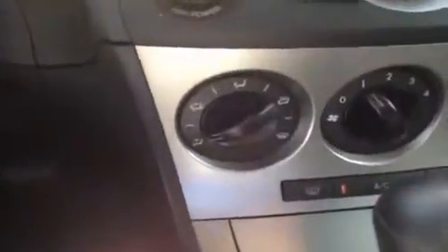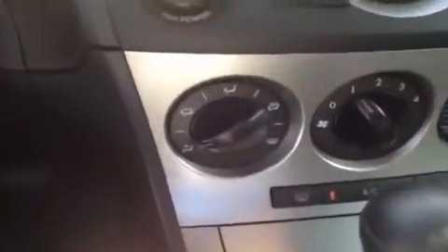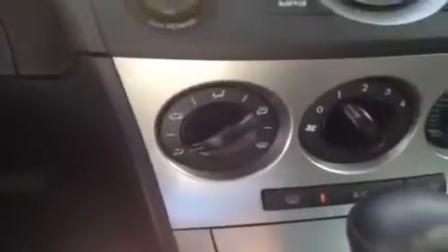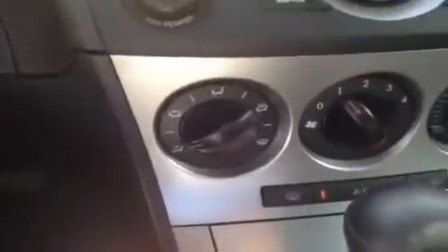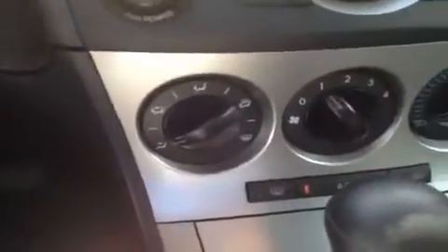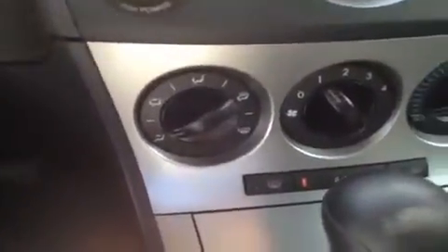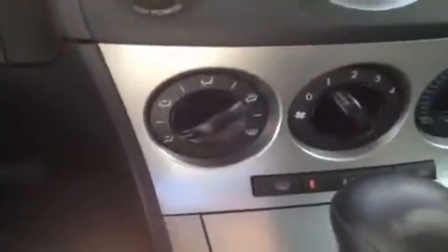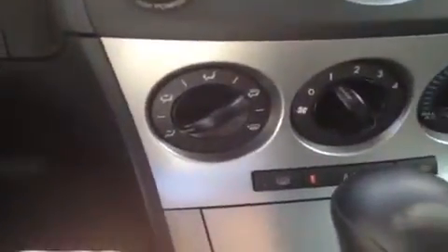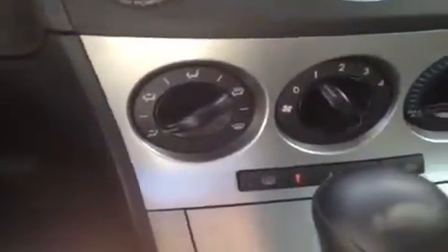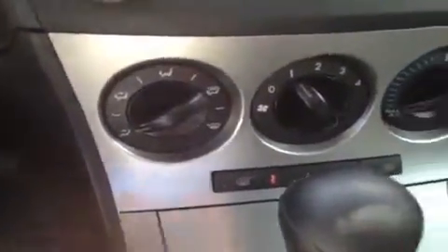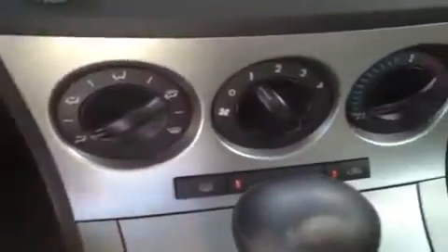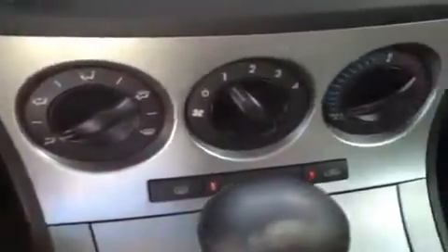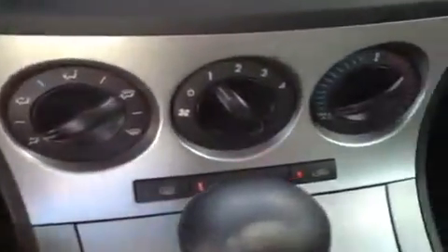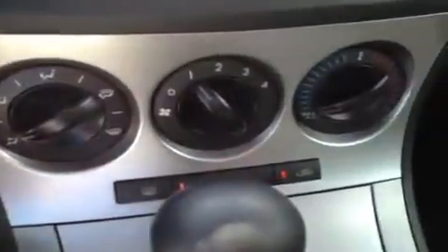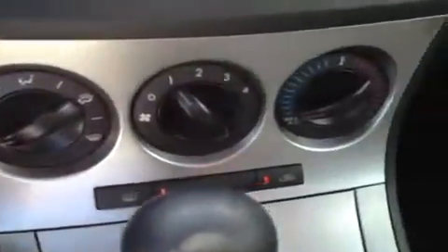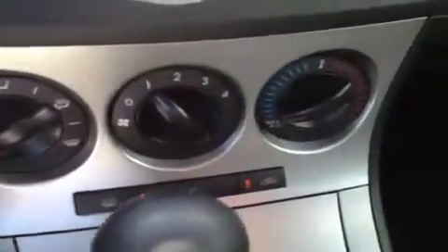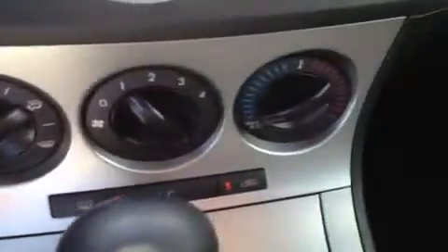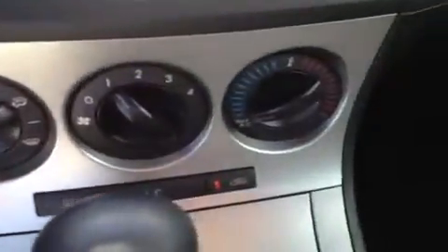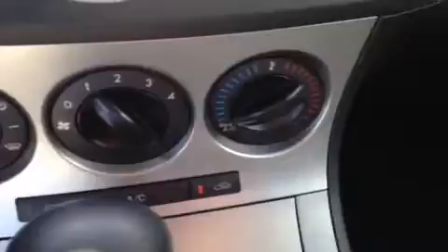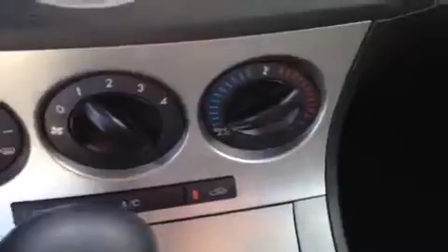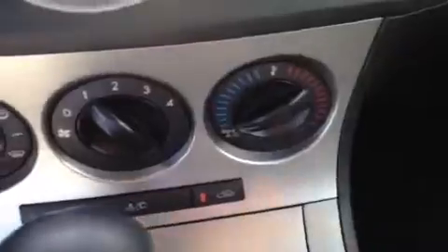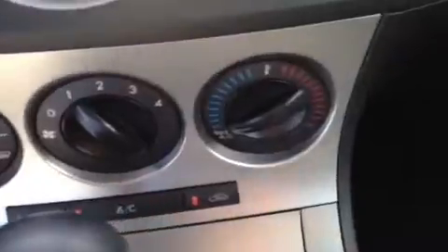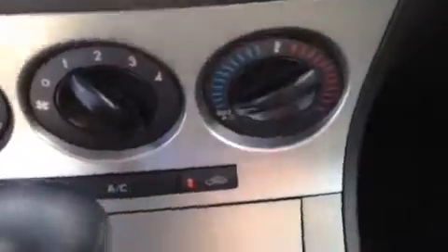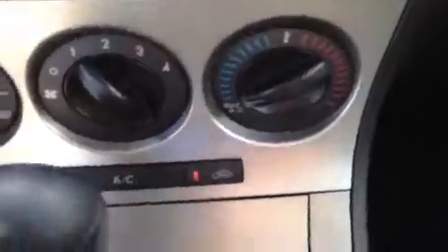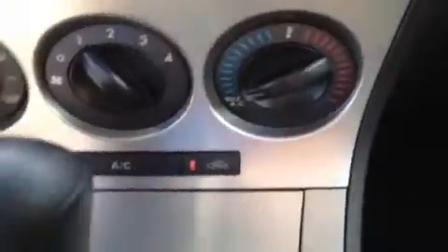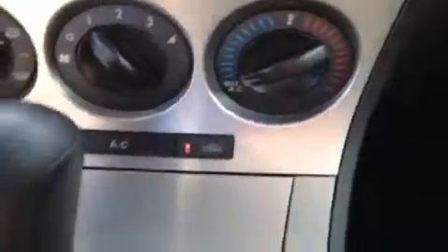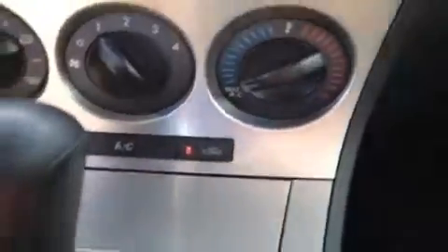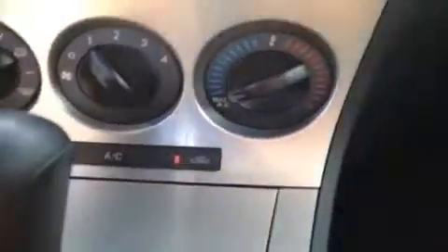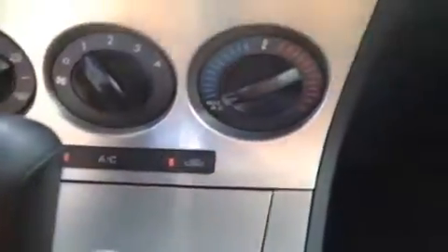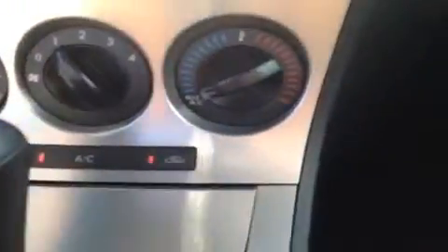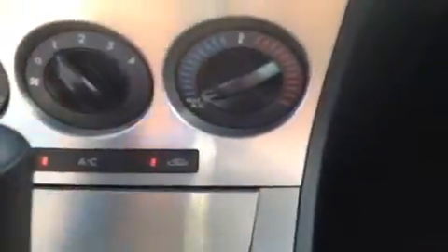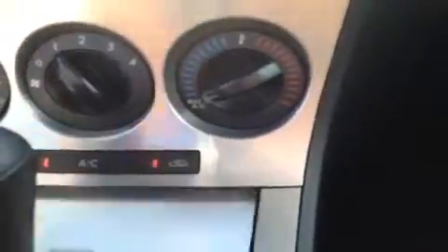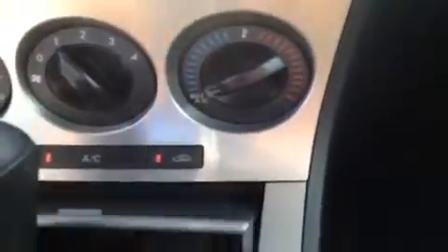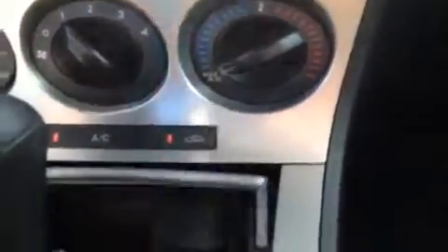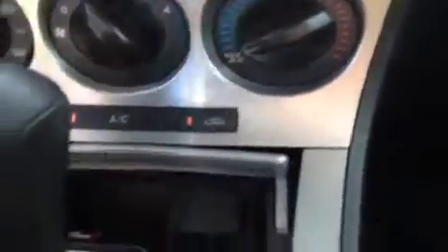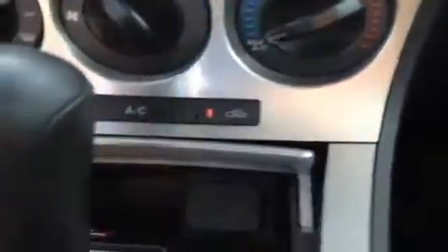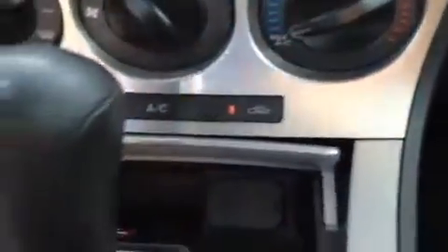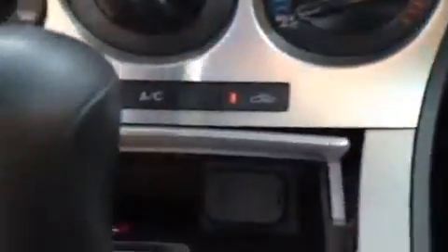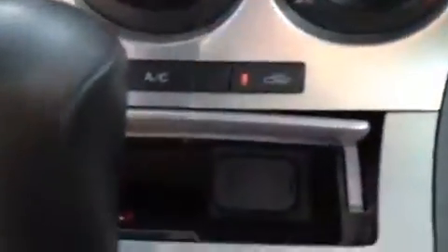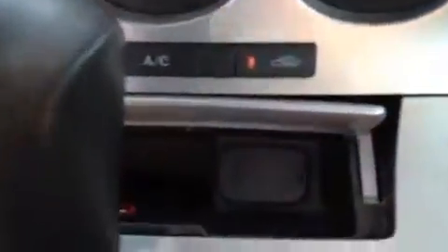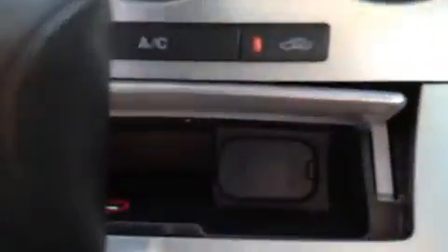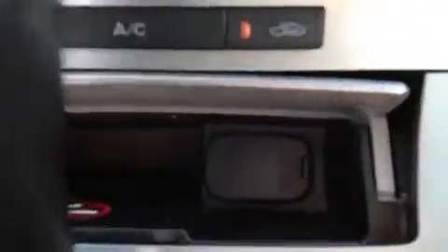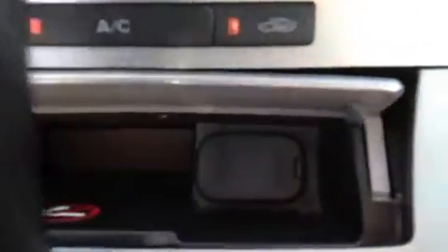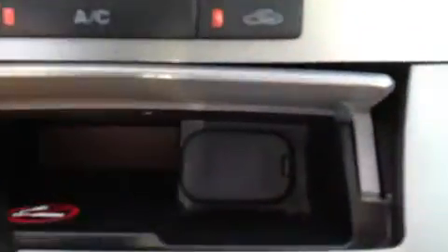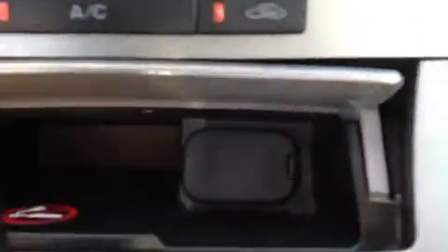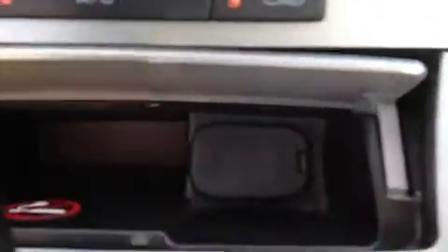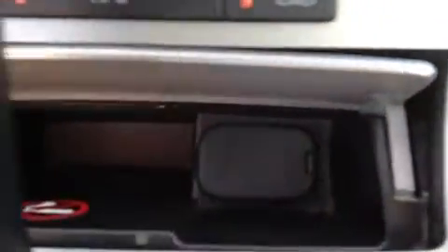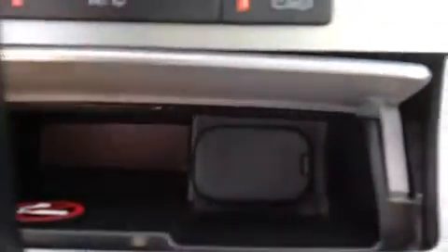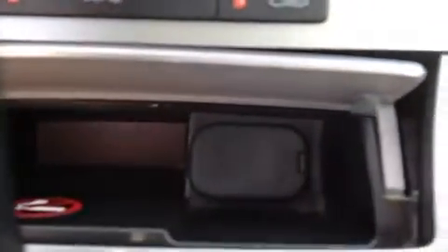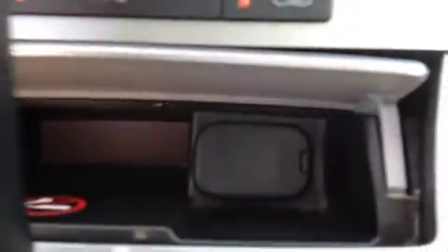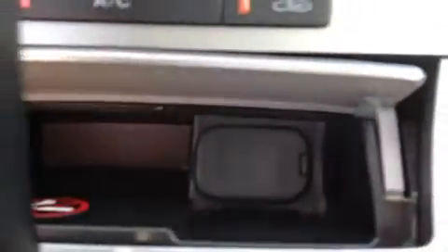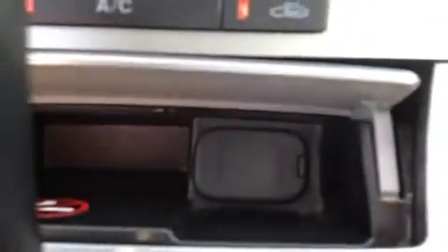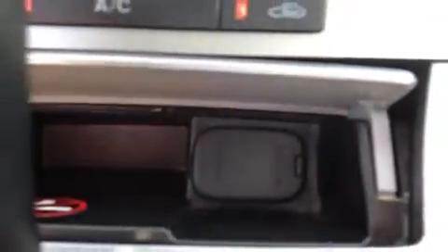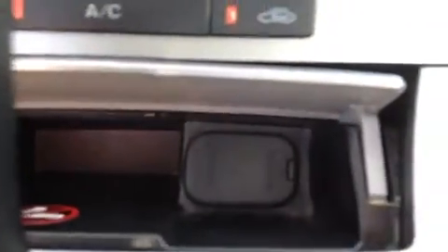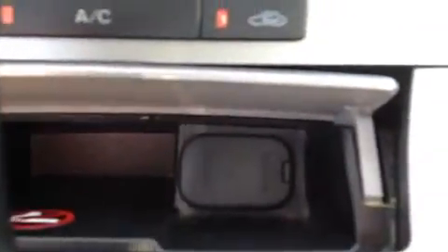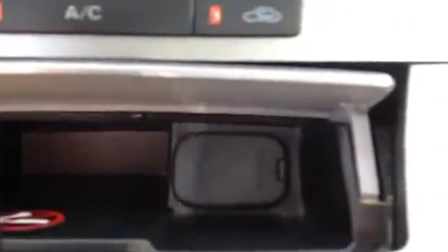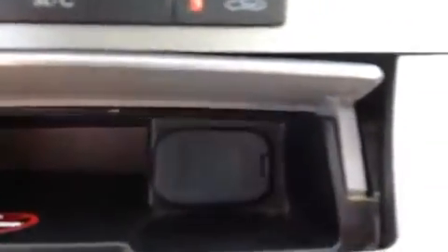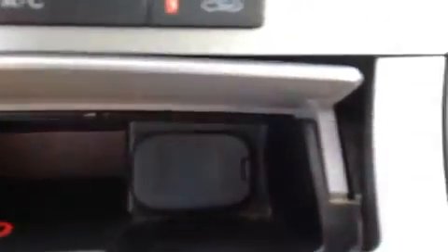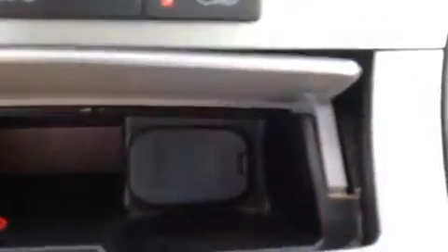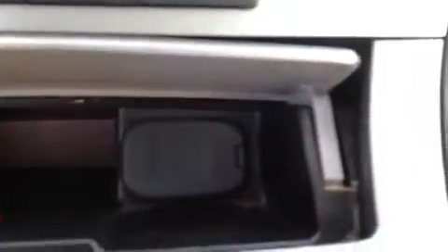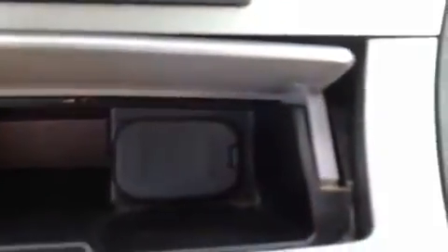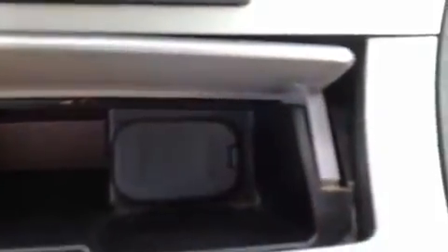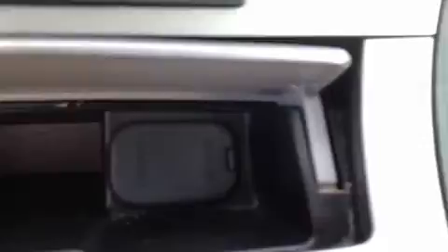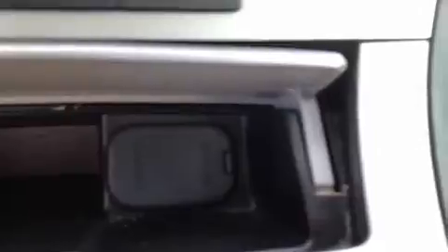We have our AC controls right down here. In this little compartment, we have one 12-volt auxiliary power outlet.